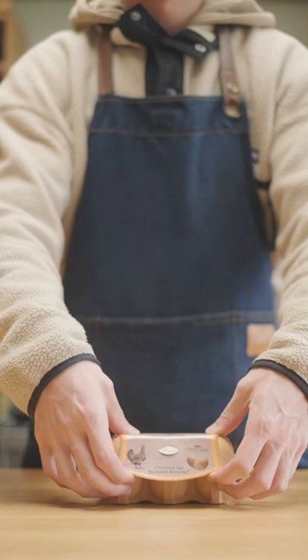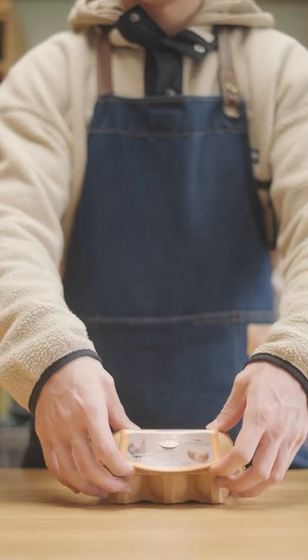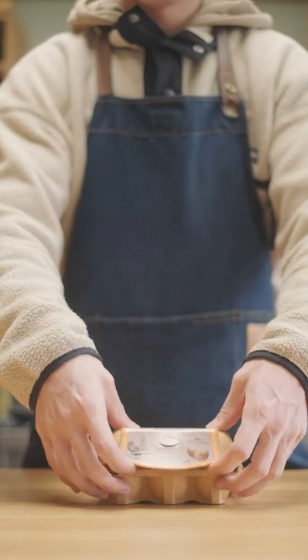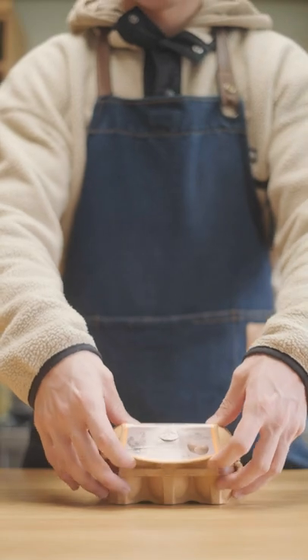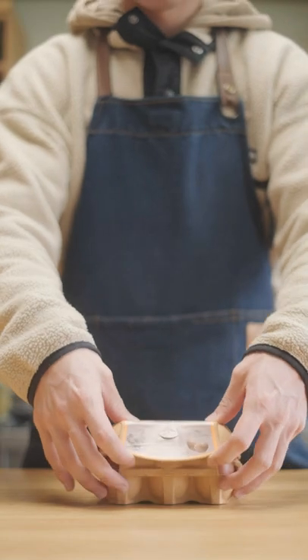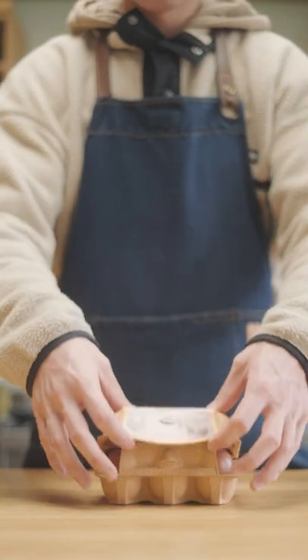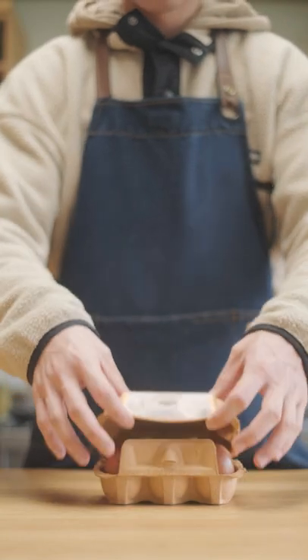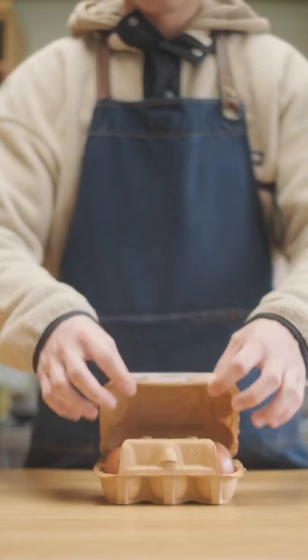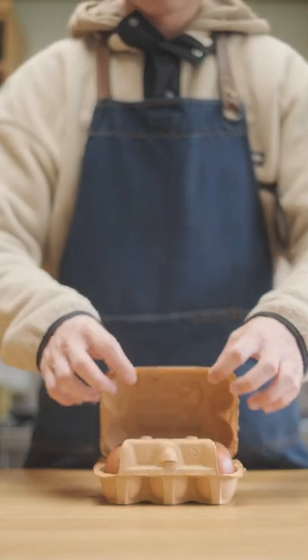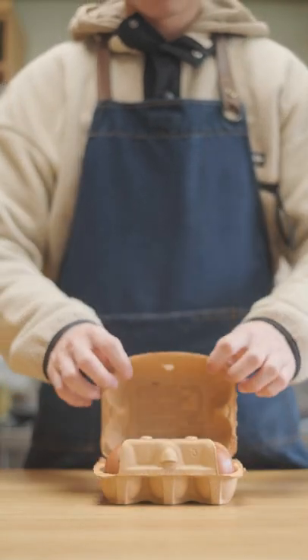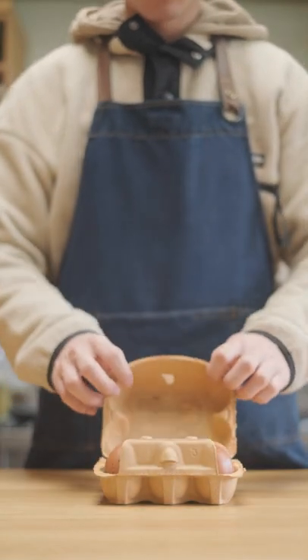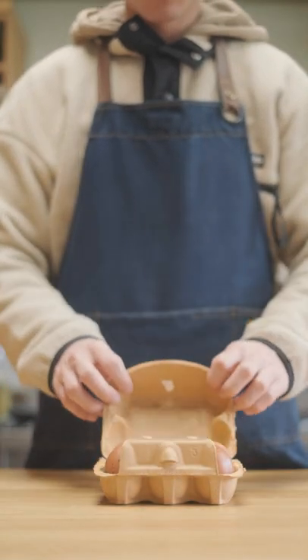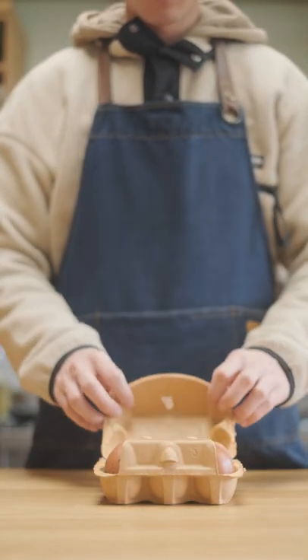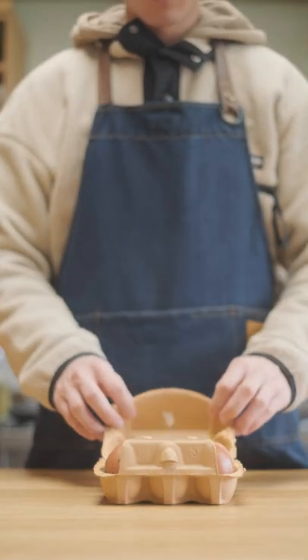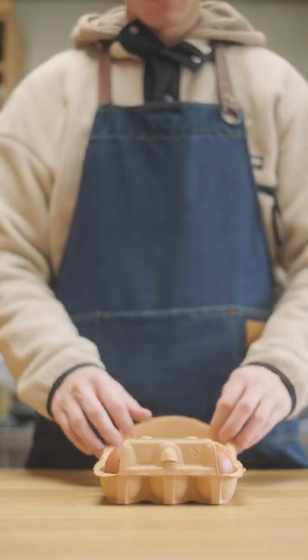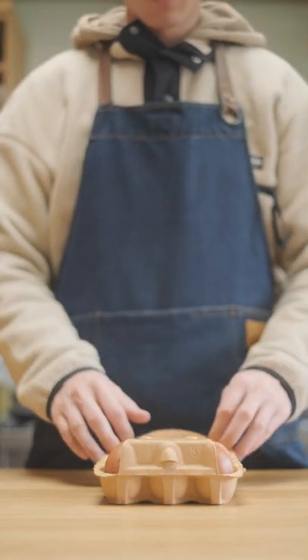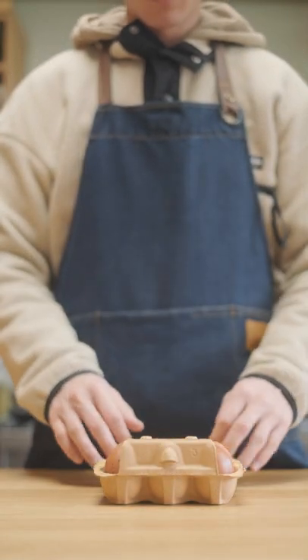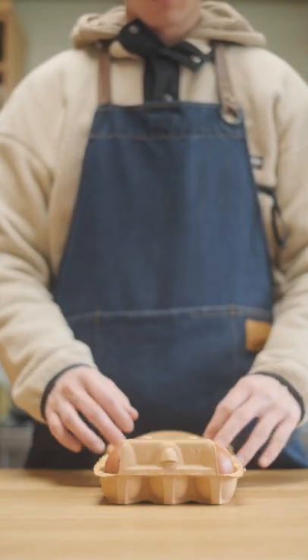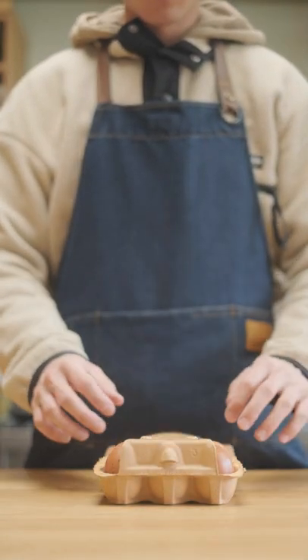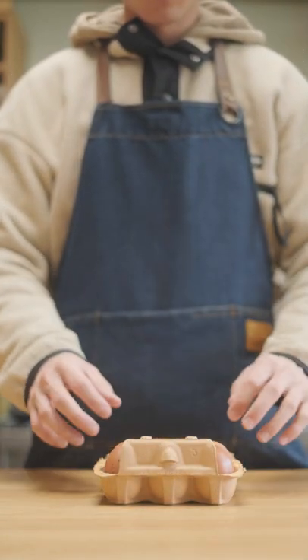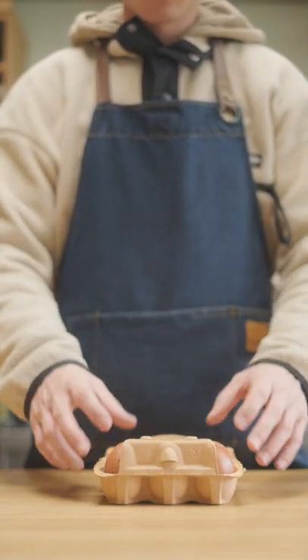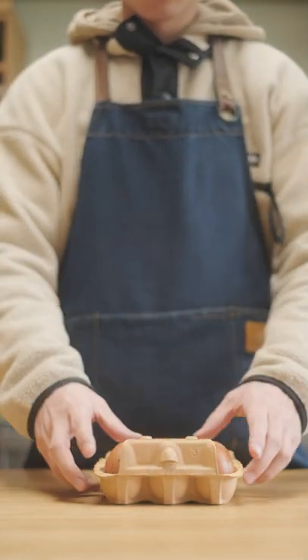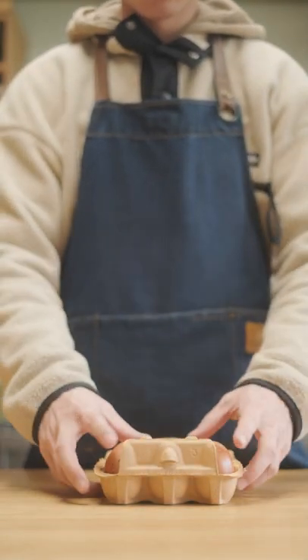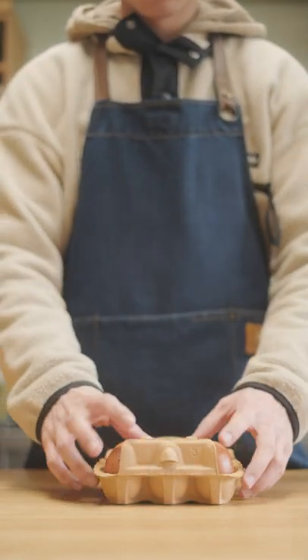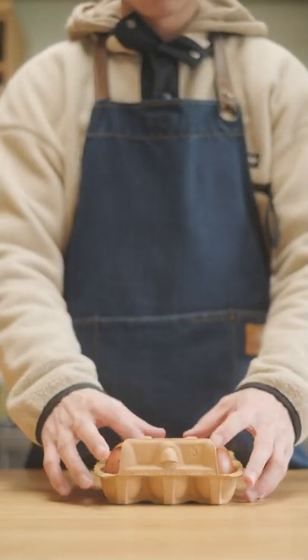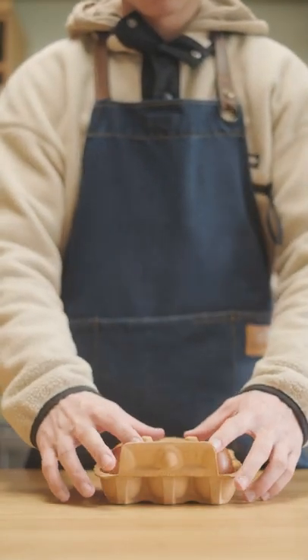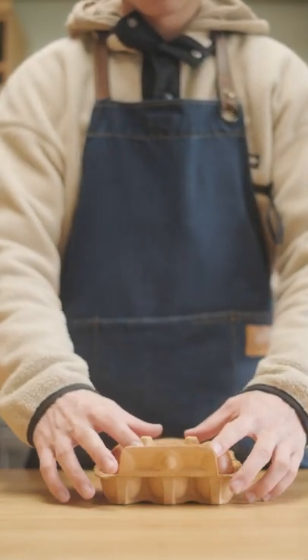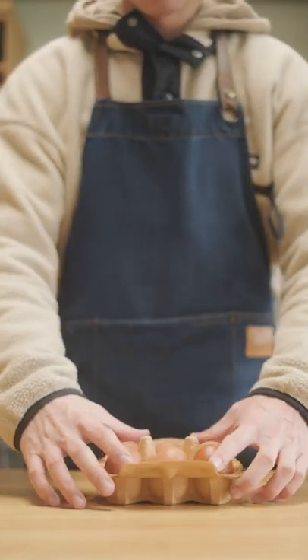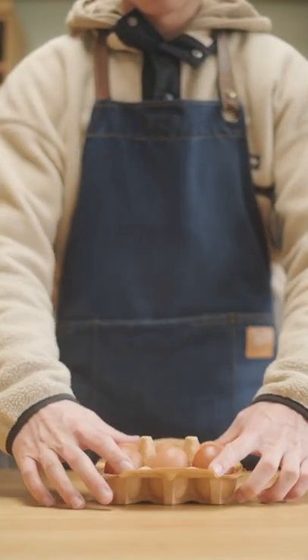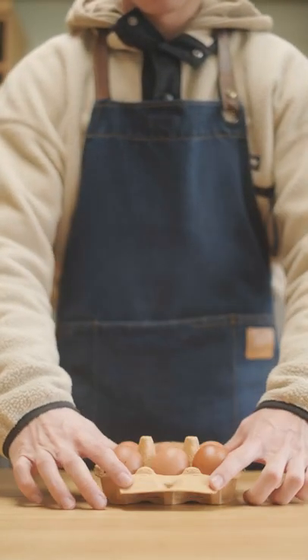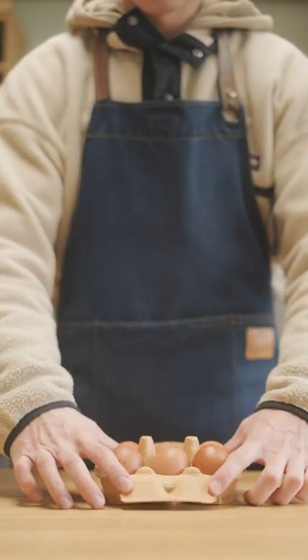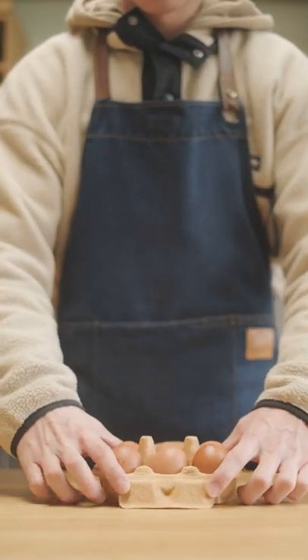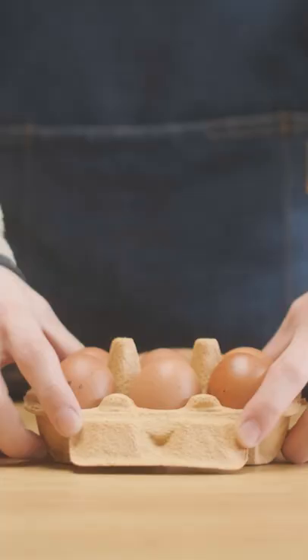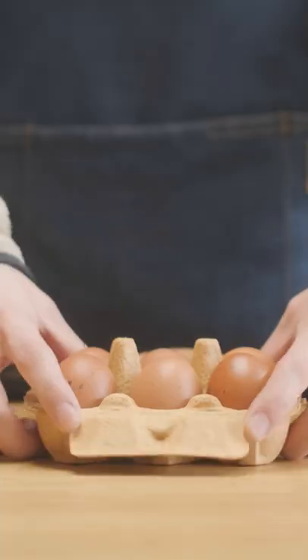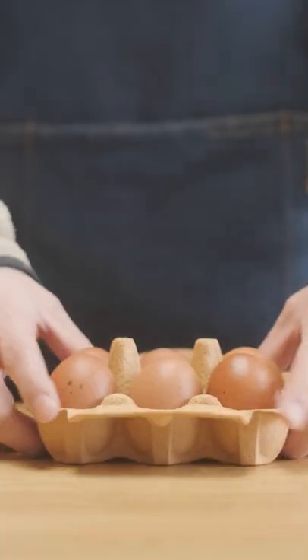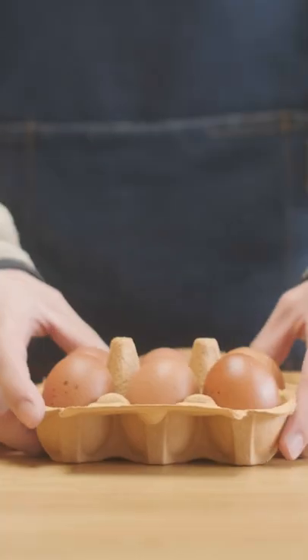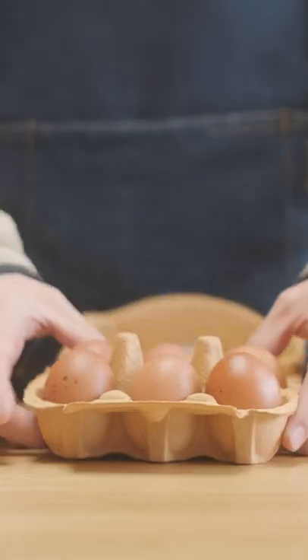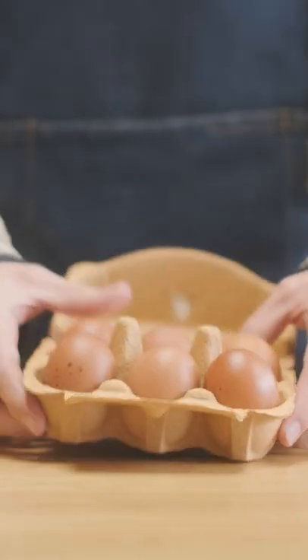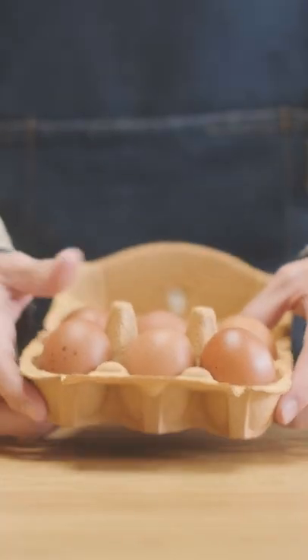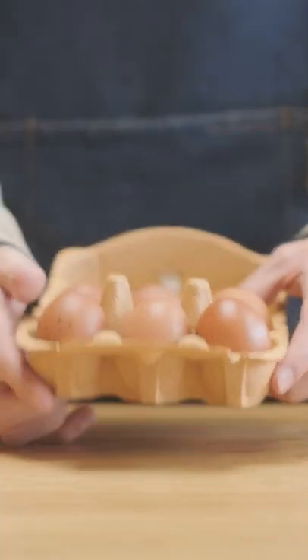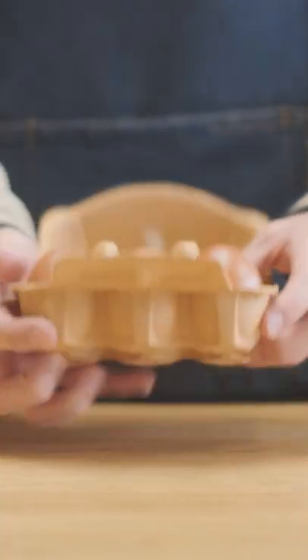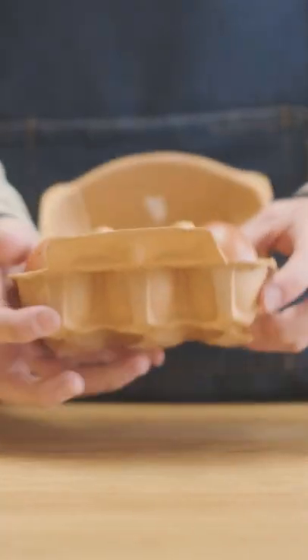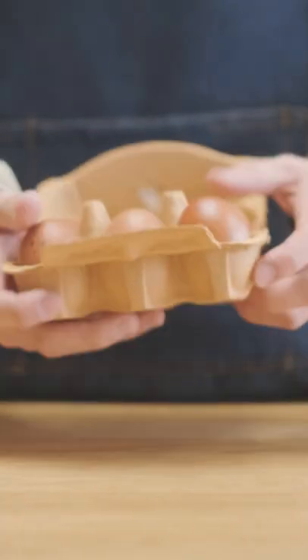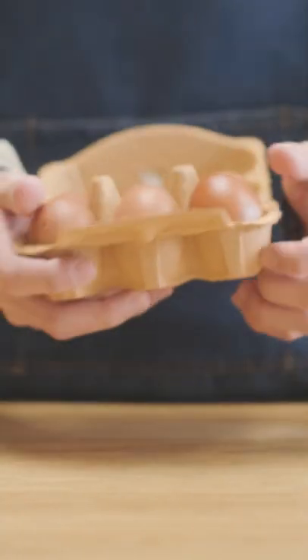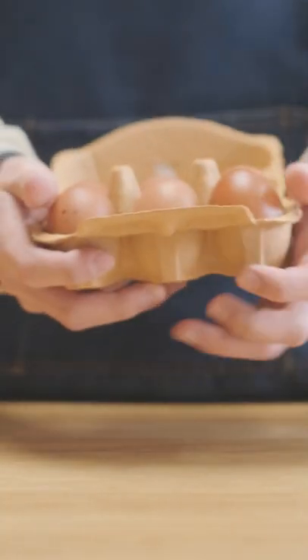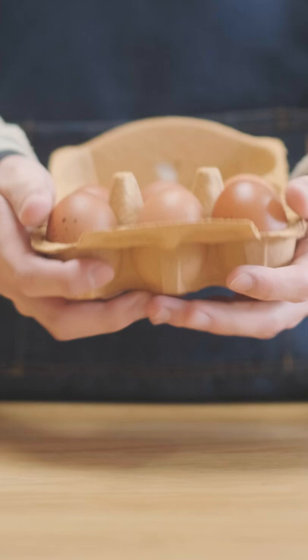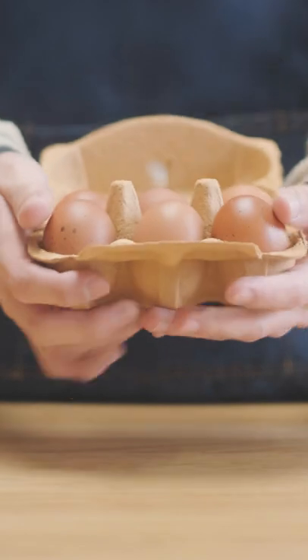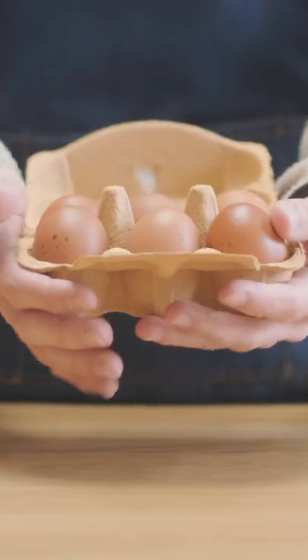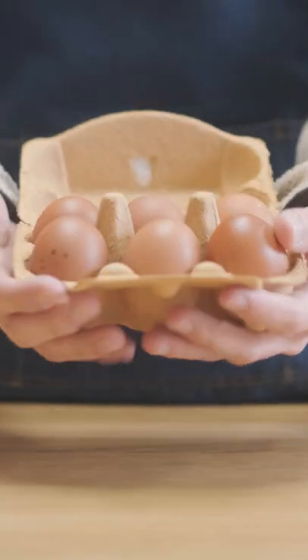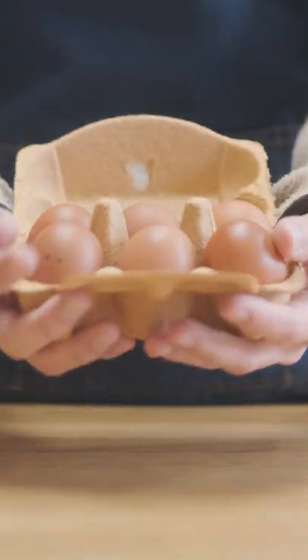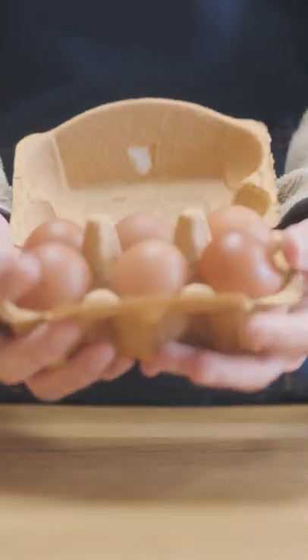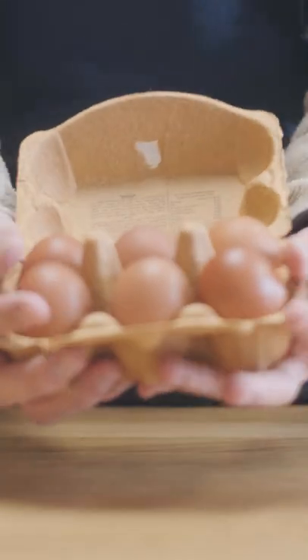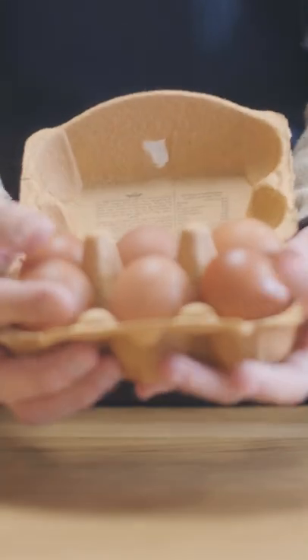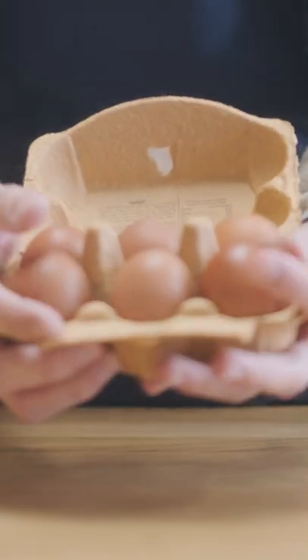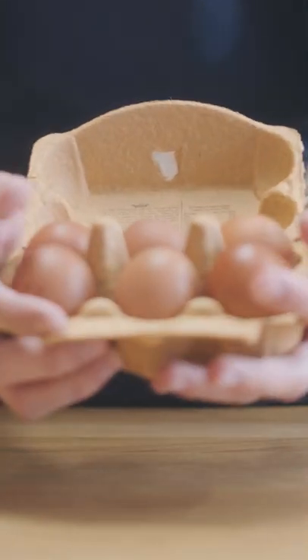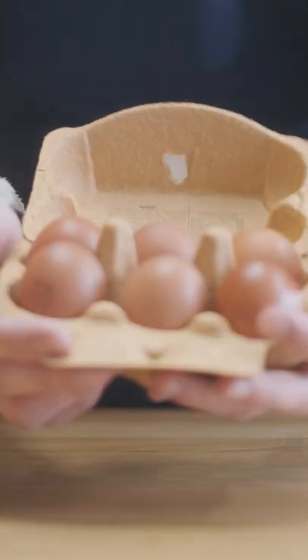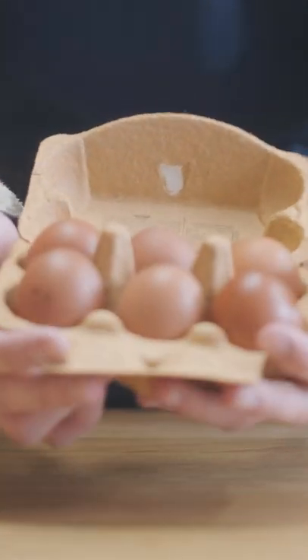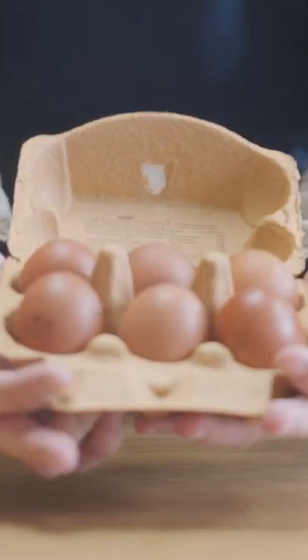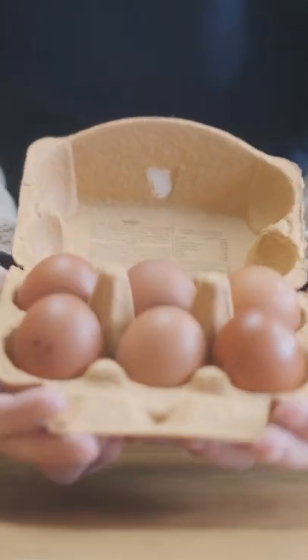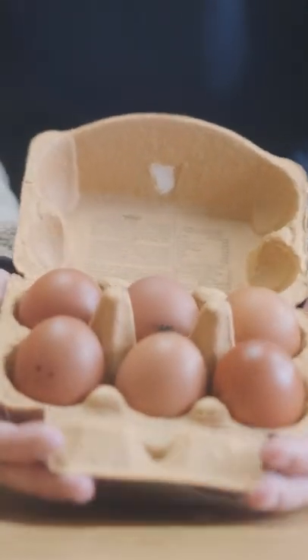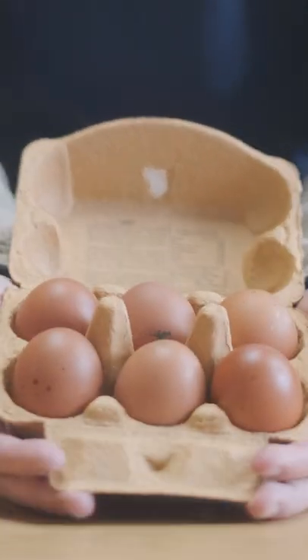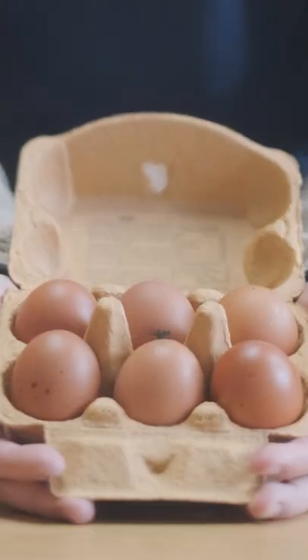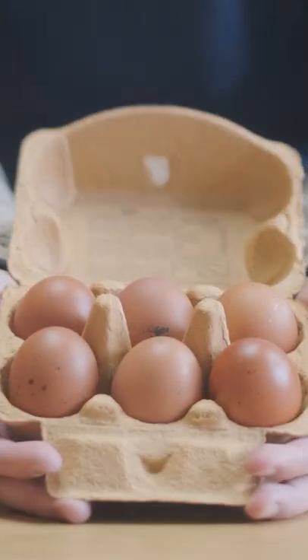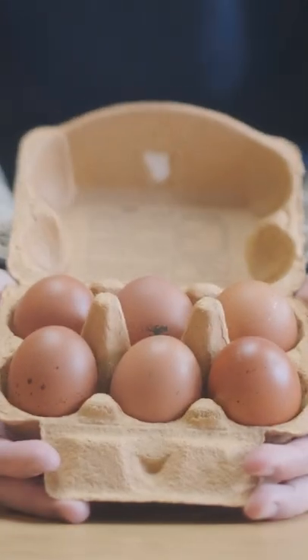I've actually never eaten a pickled egg and I always thought they look pretty nasty, but since I've matured and started to like pickled food I thought I'd give them a try, so let's make some.